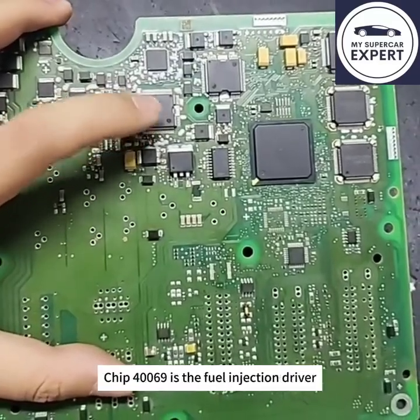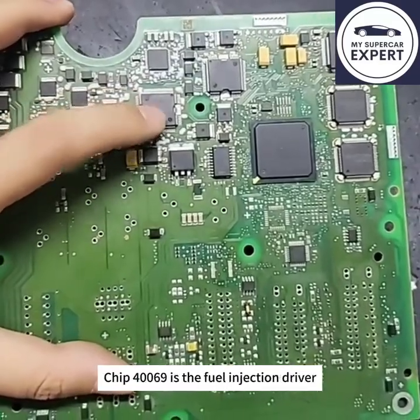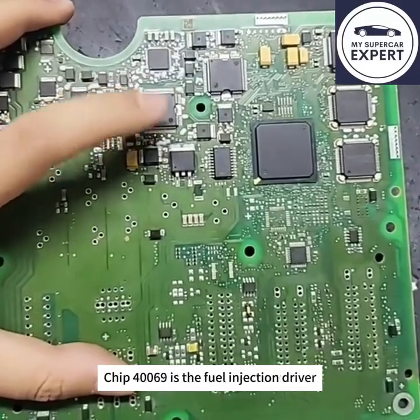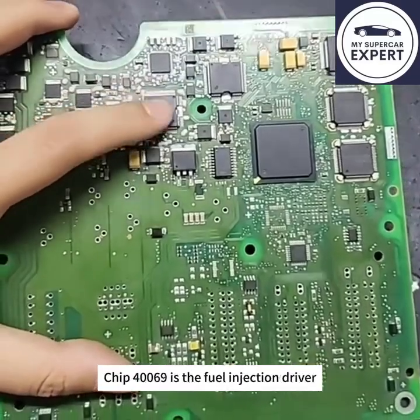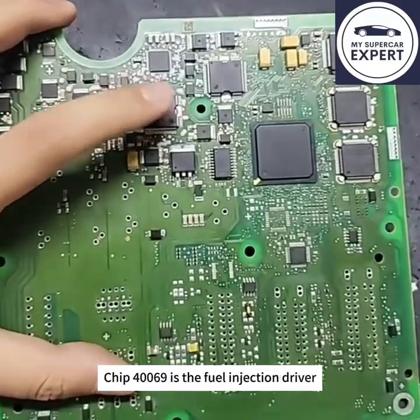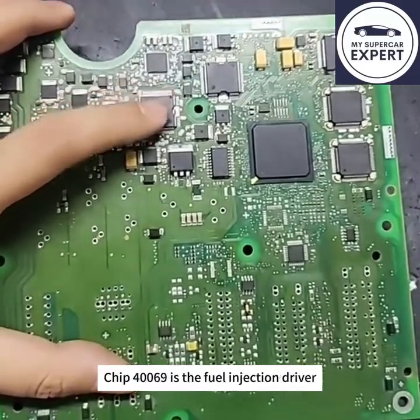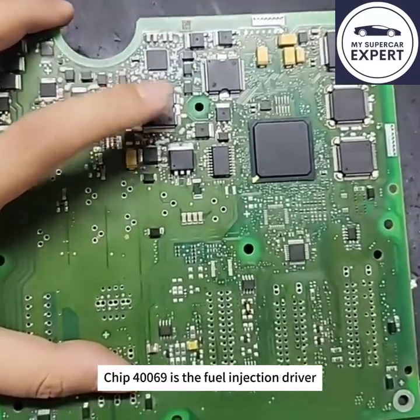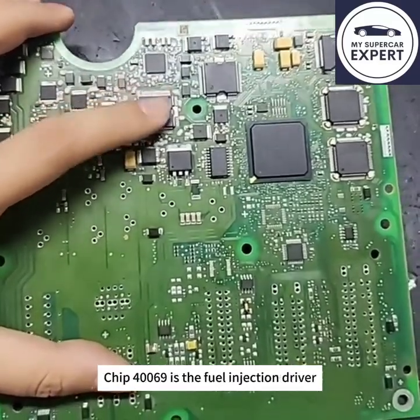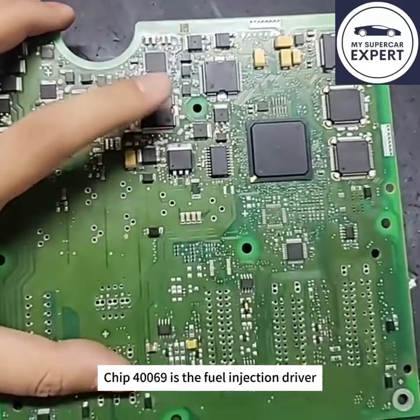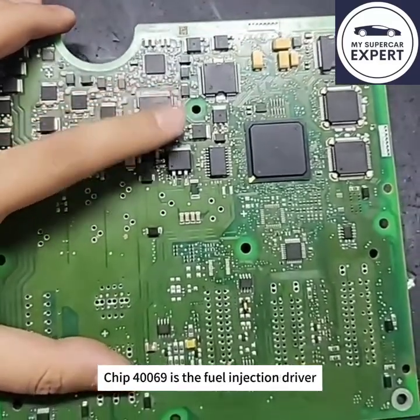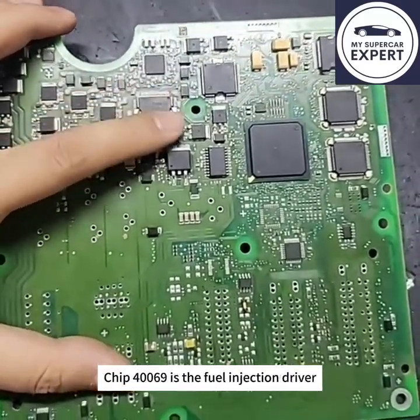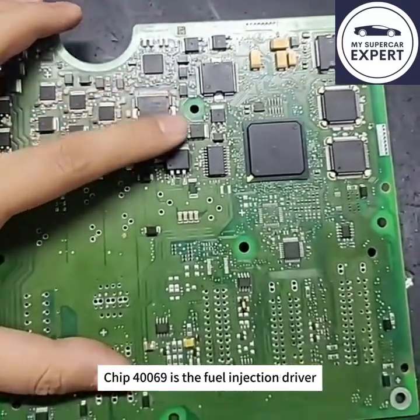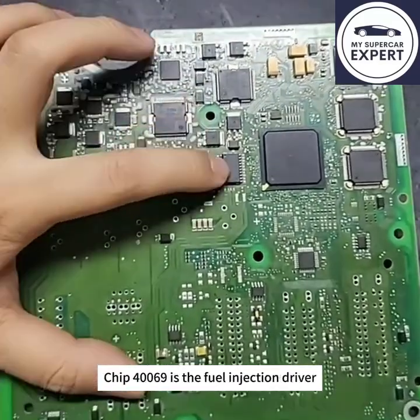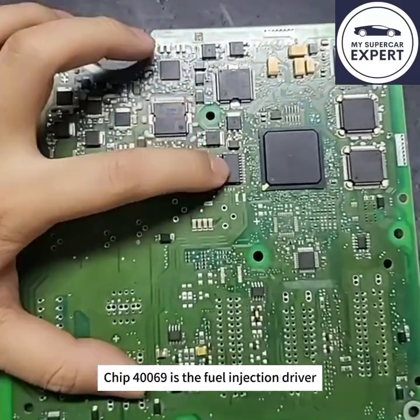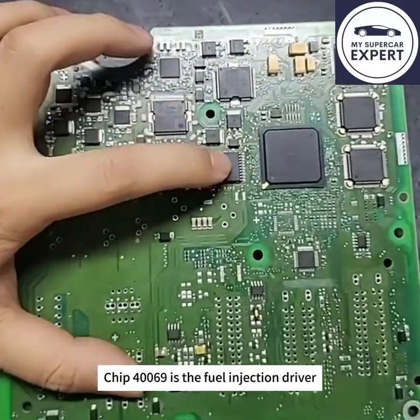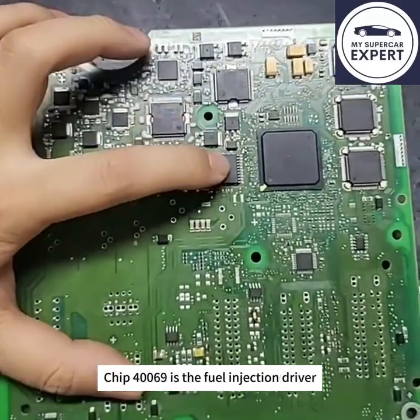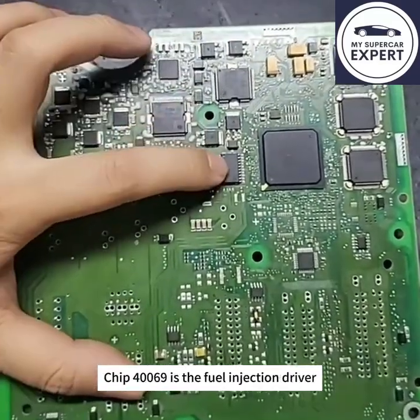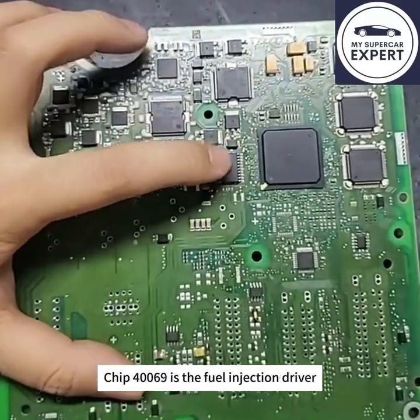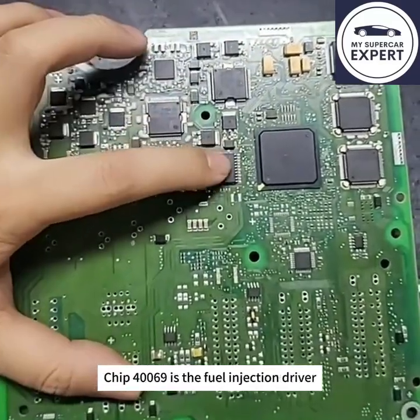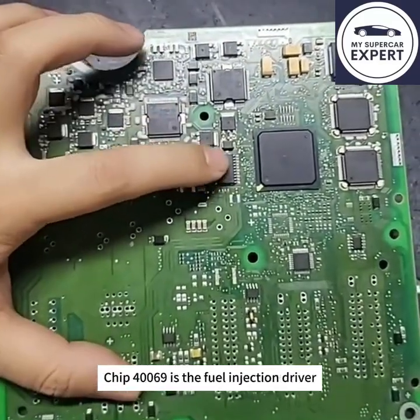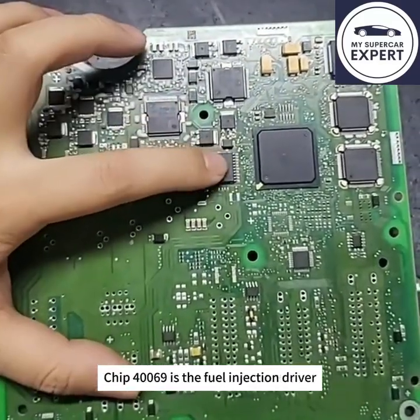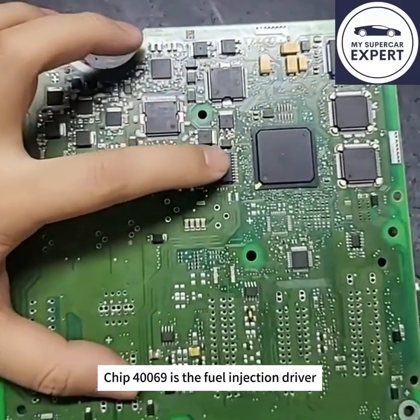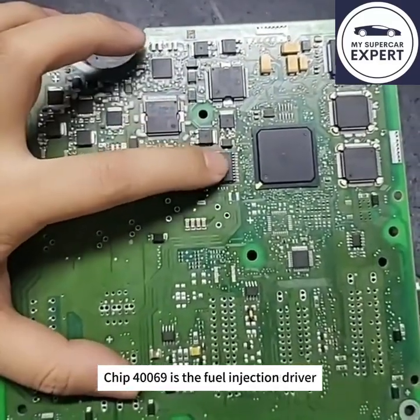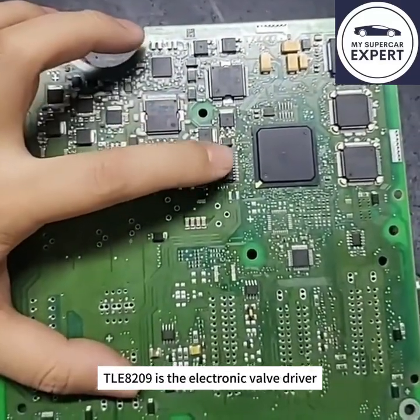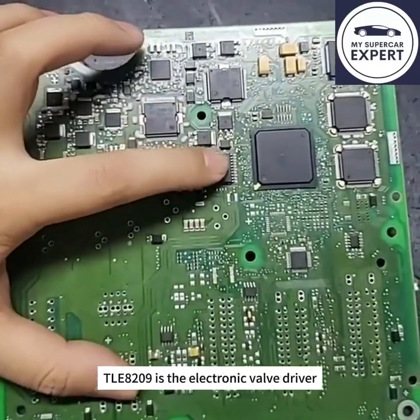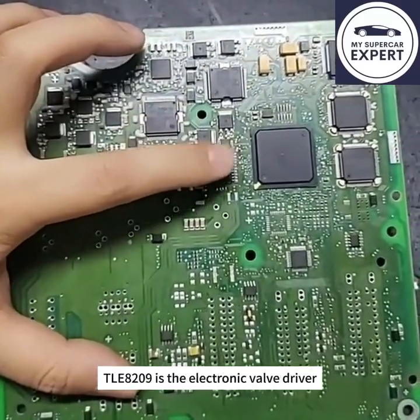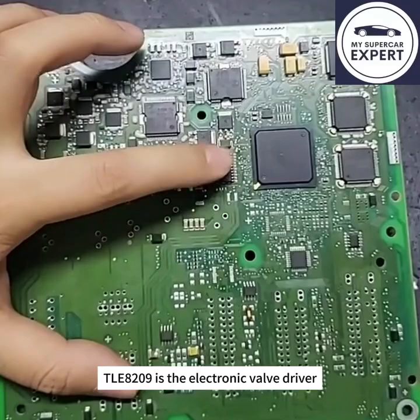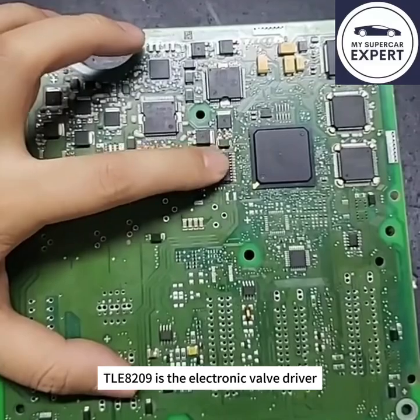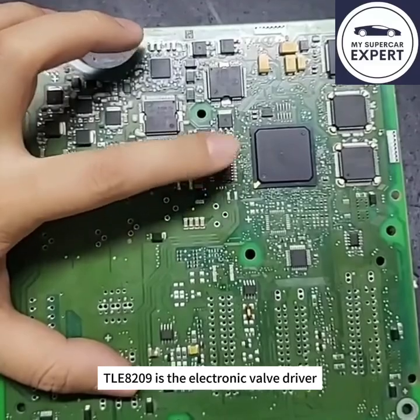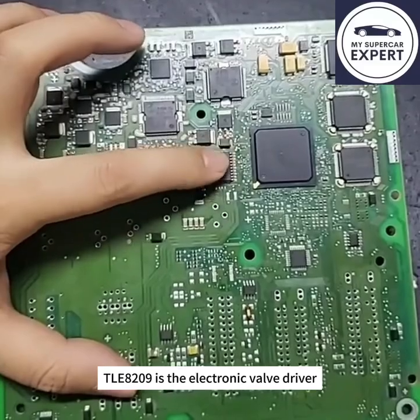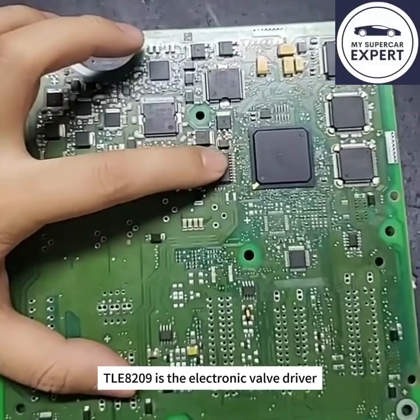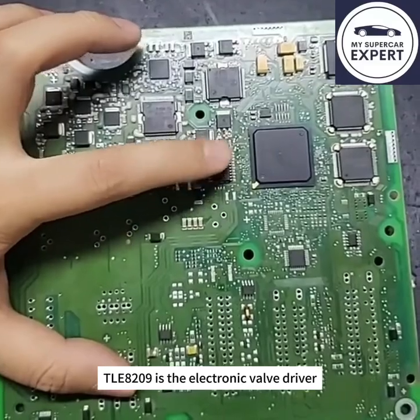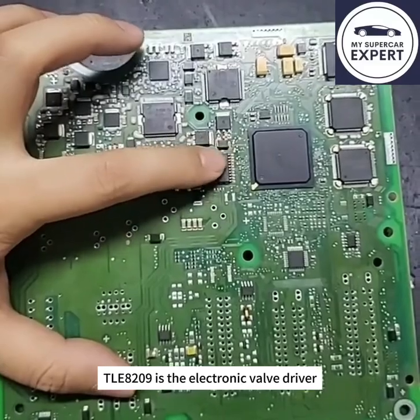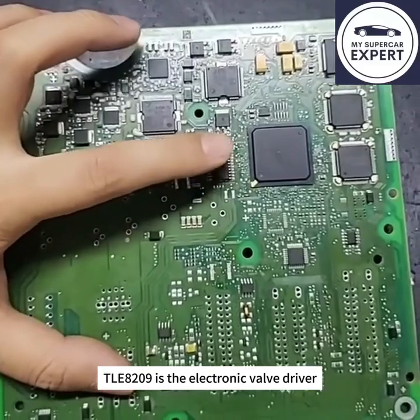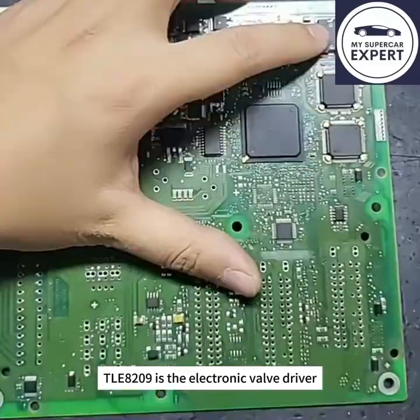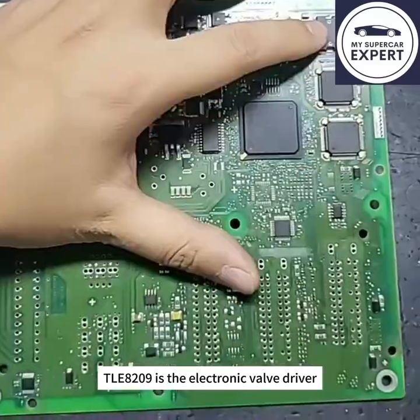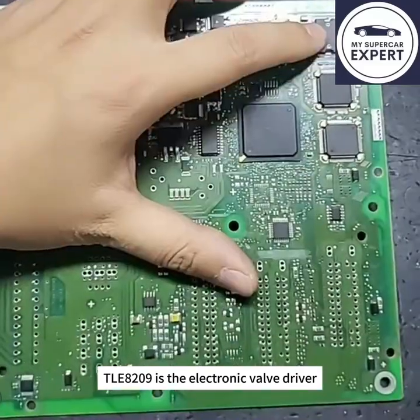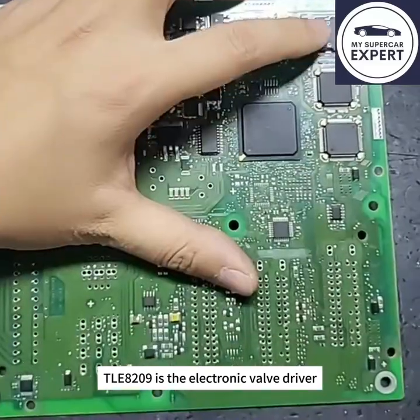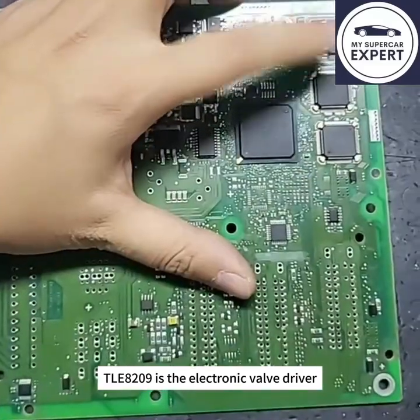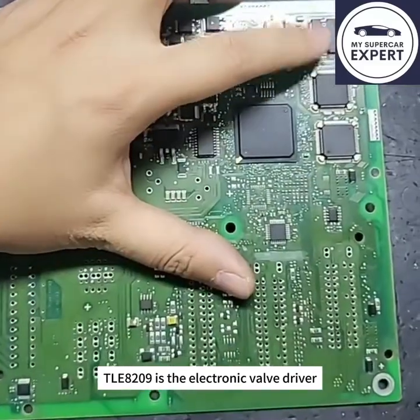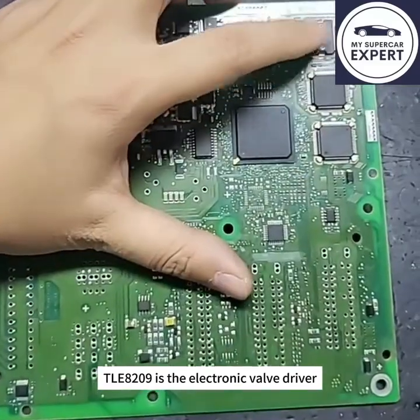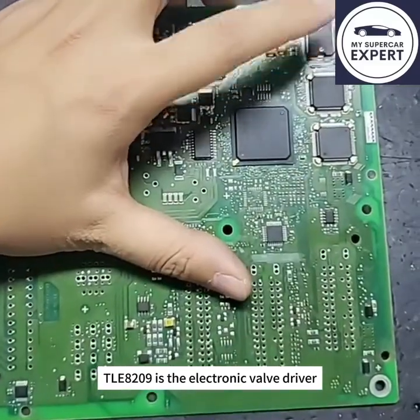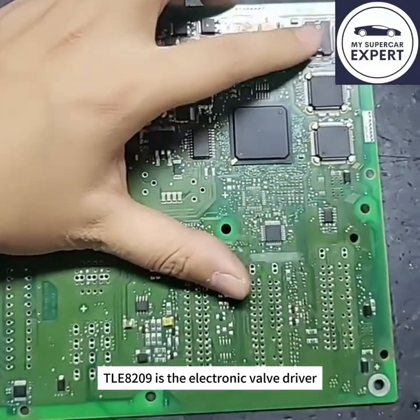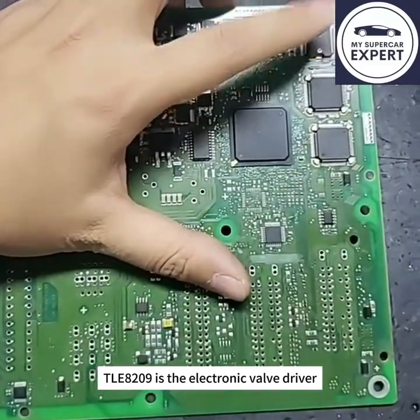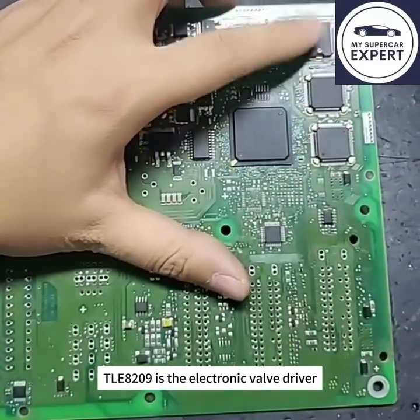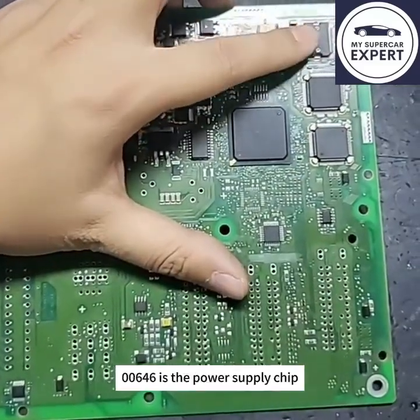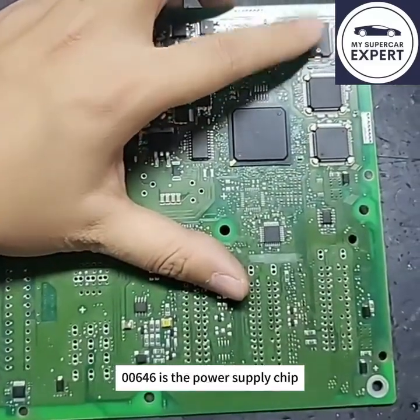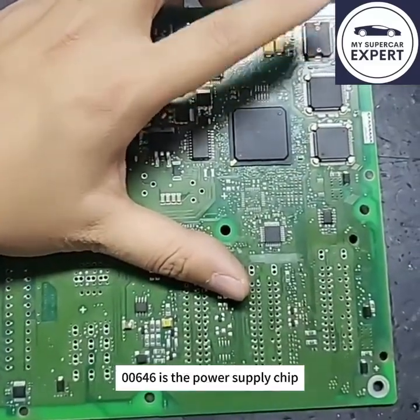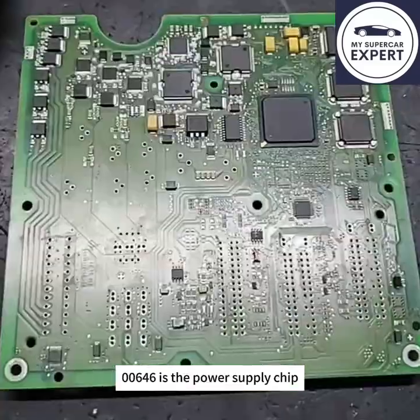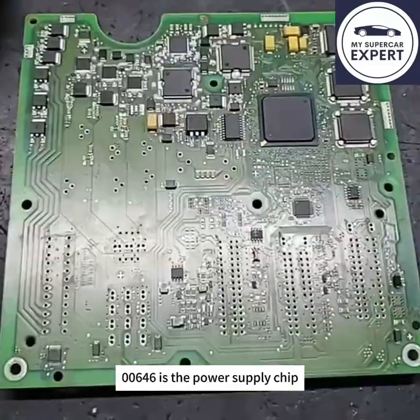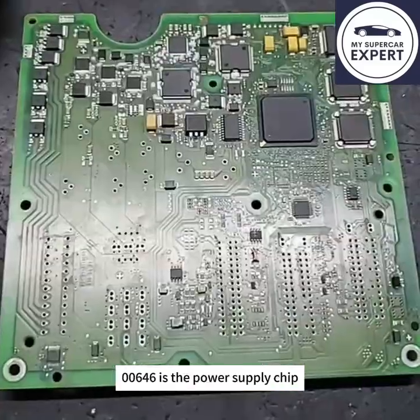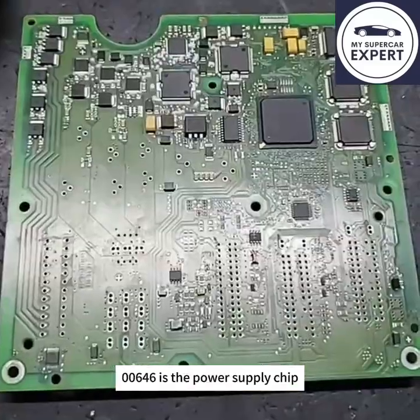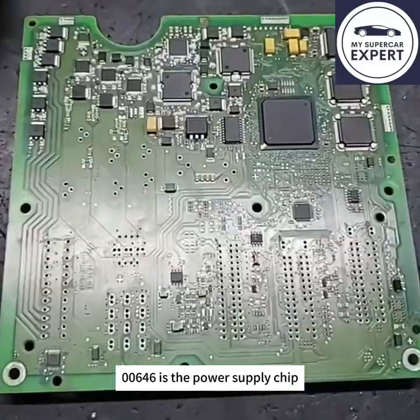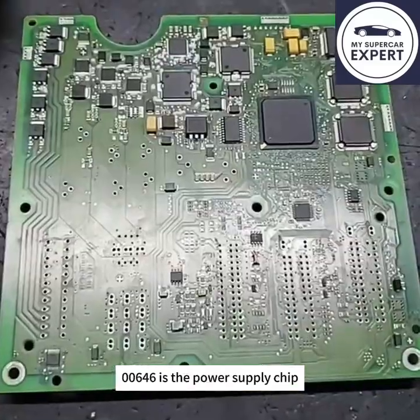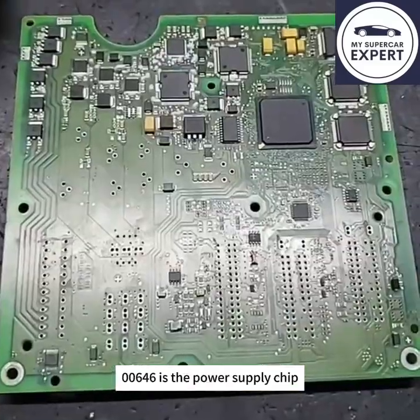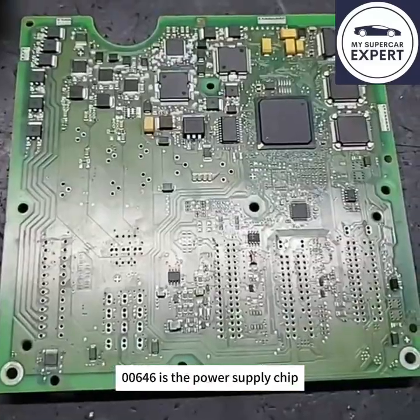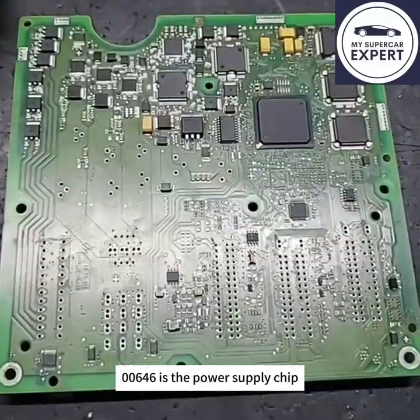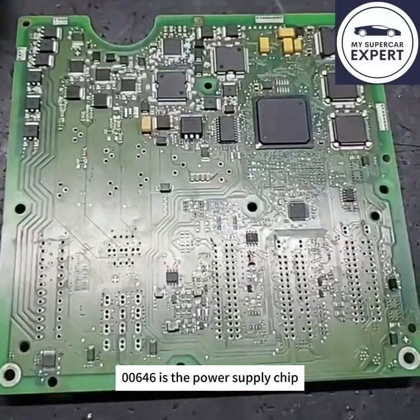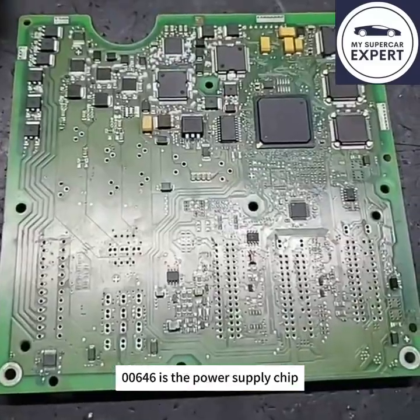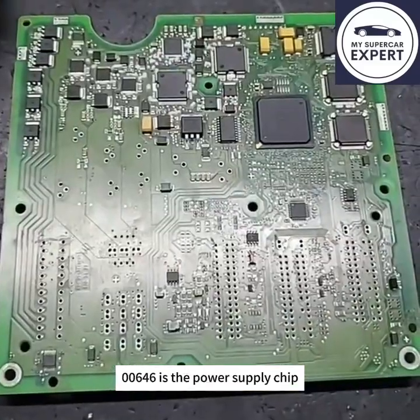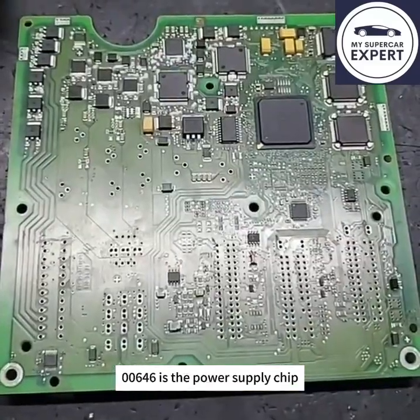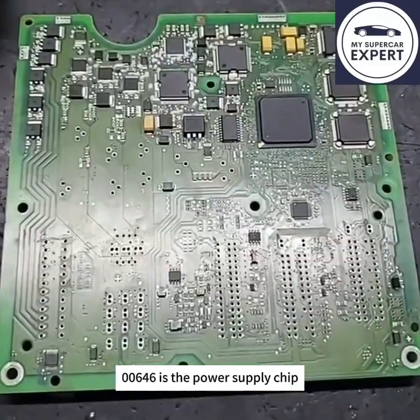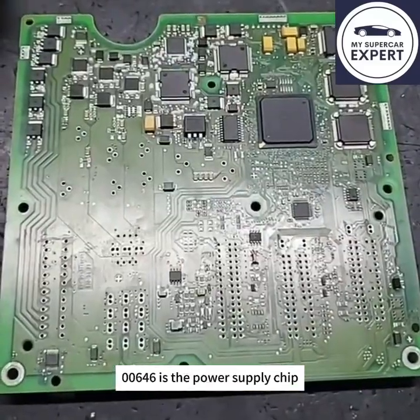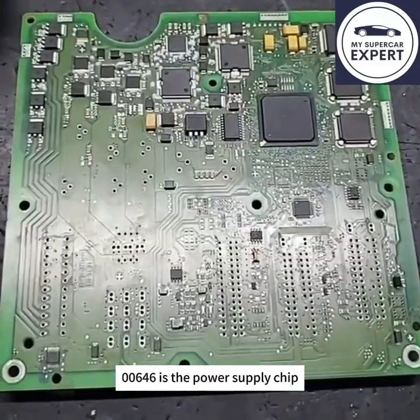Chip 40069 is the fuel injection driver. TLE-8209 is the electronic valve driver. 646 is the power supply chip.